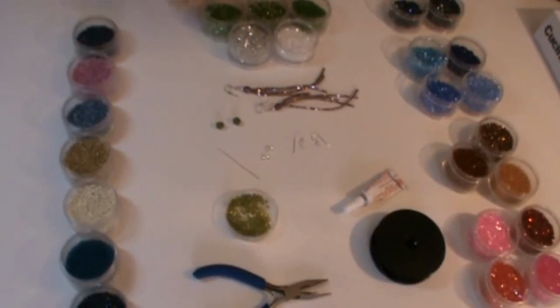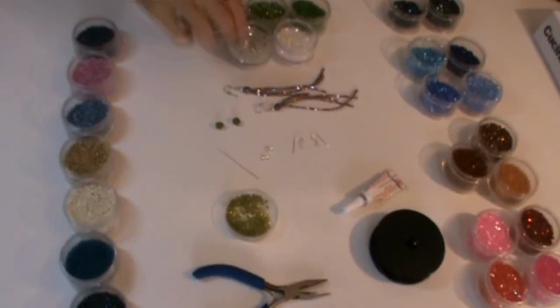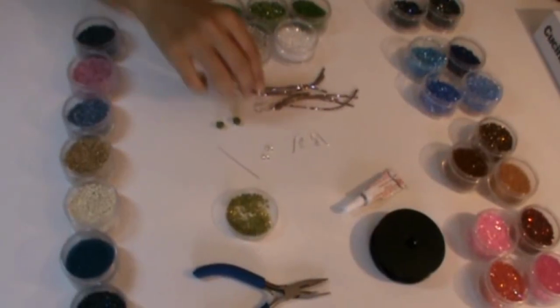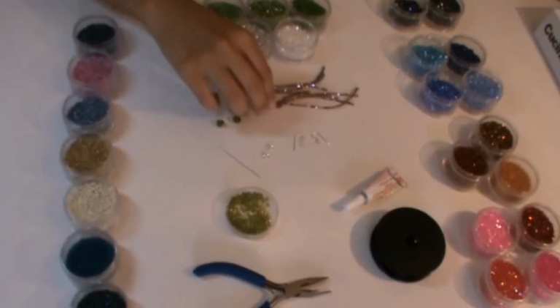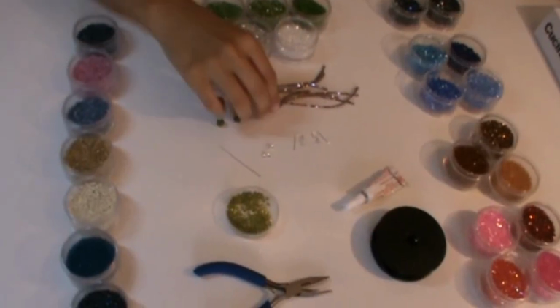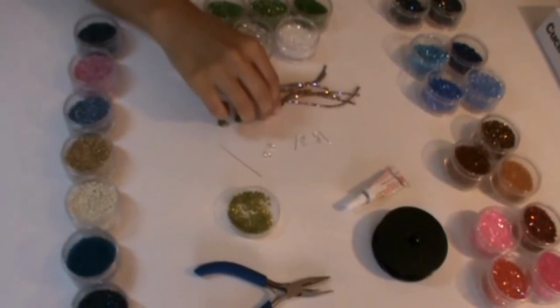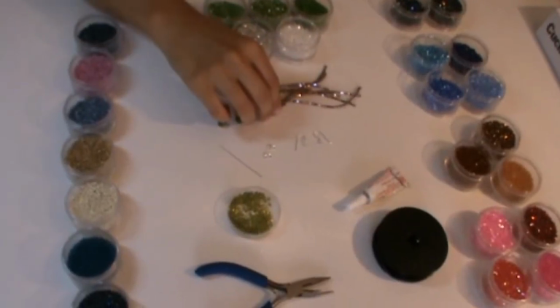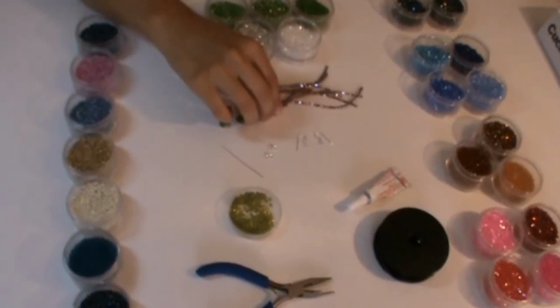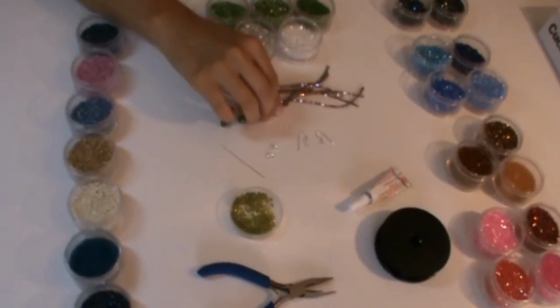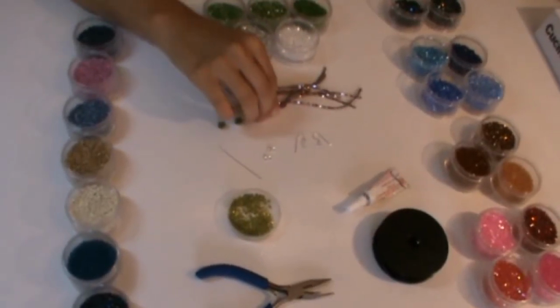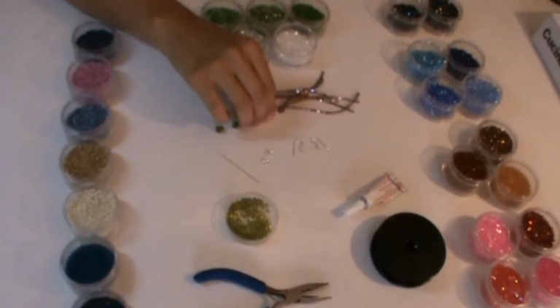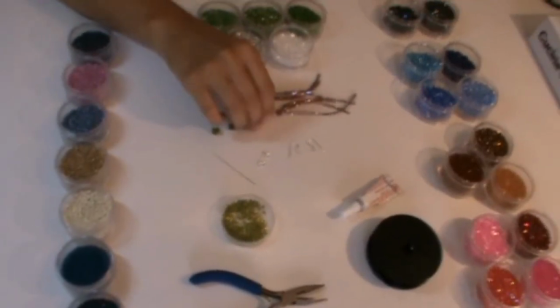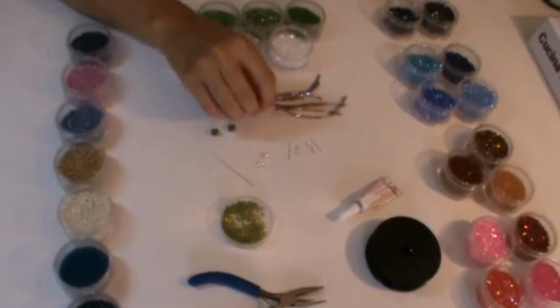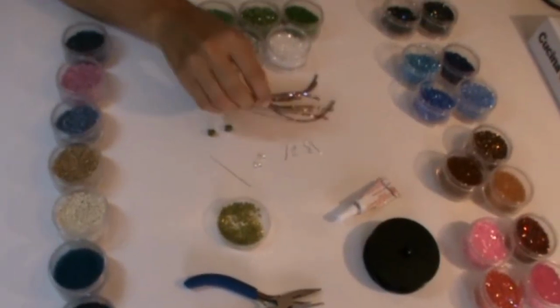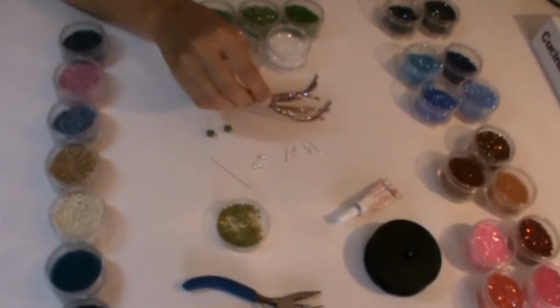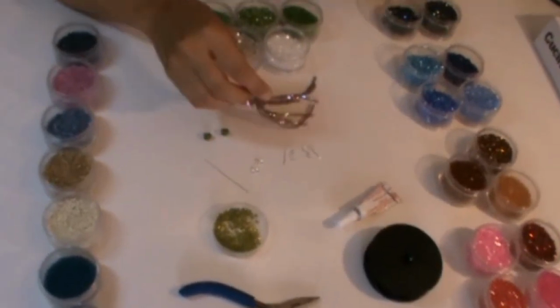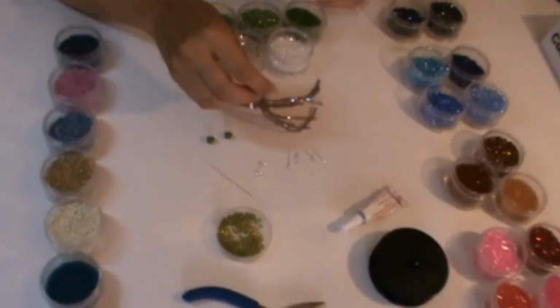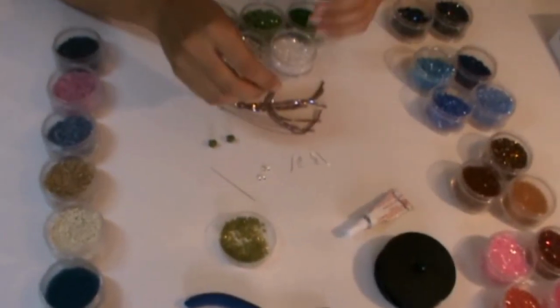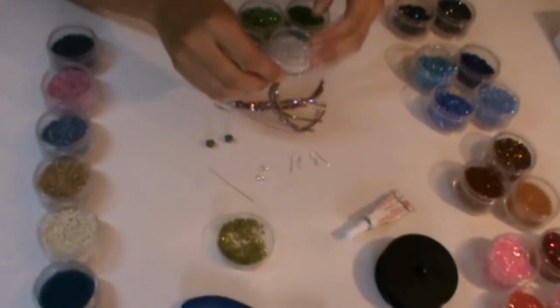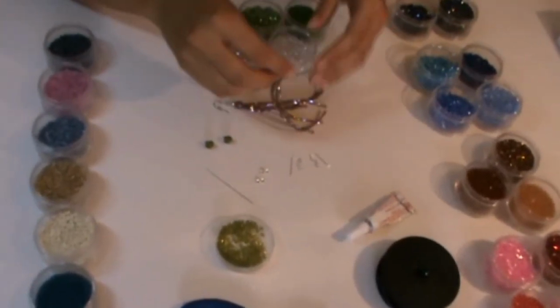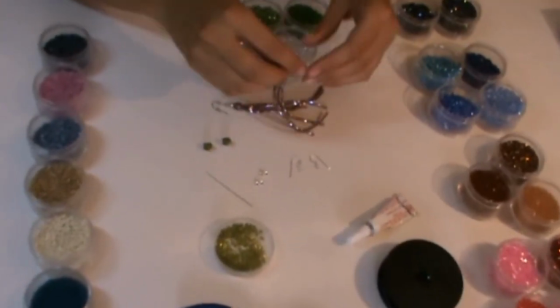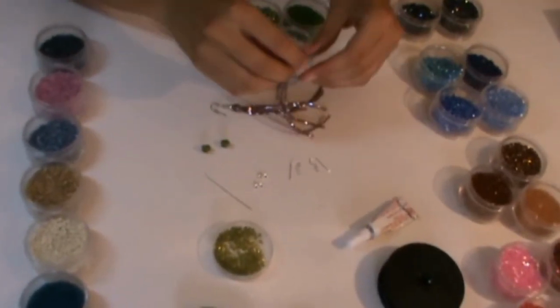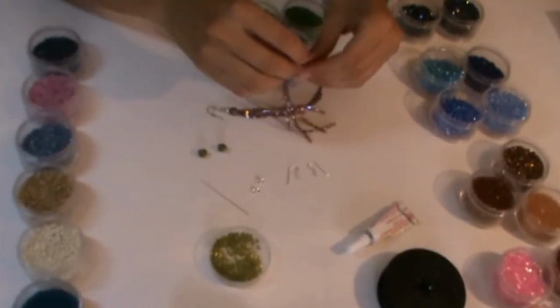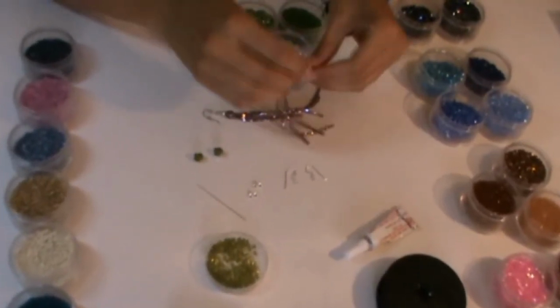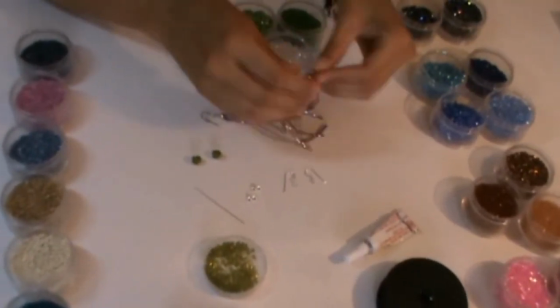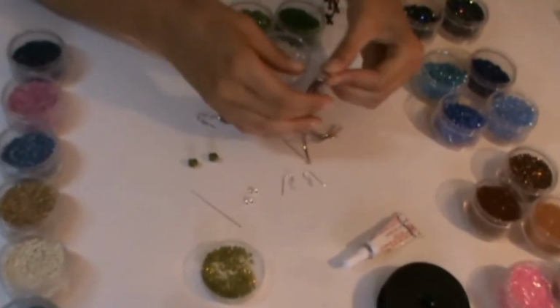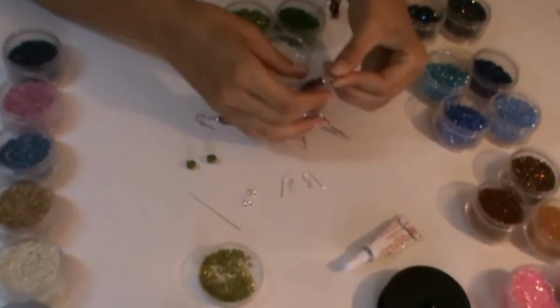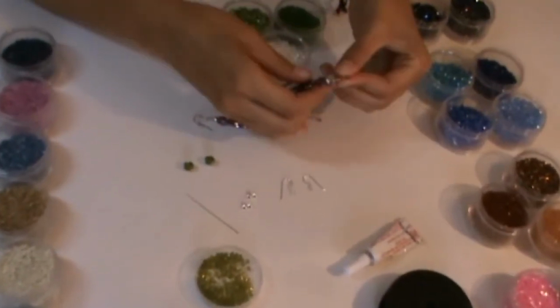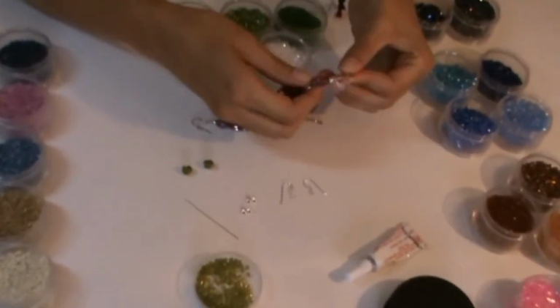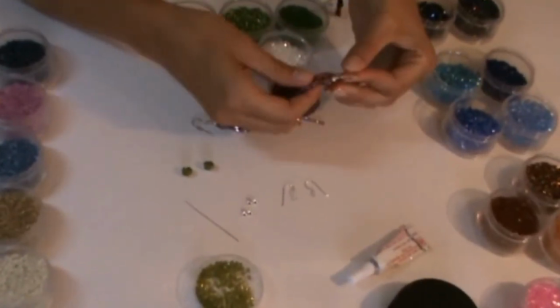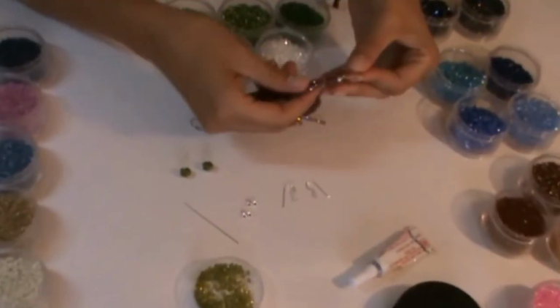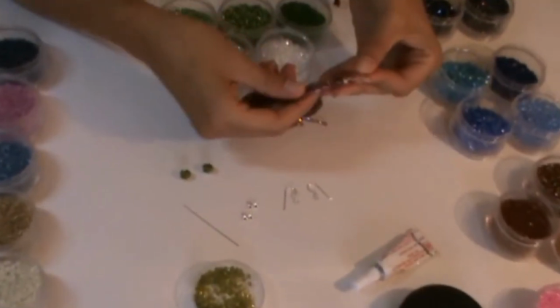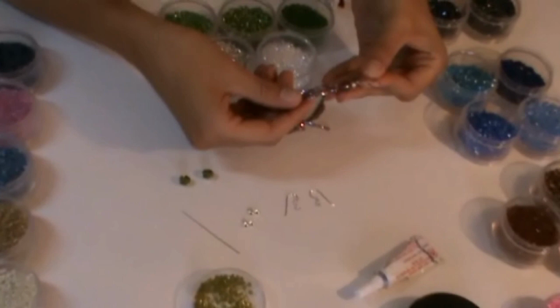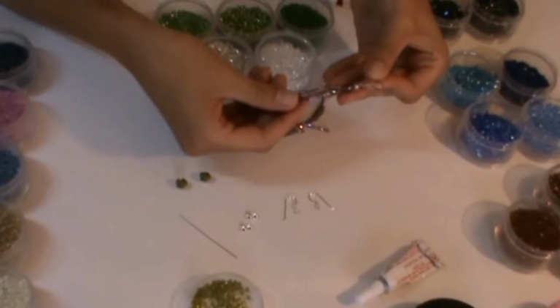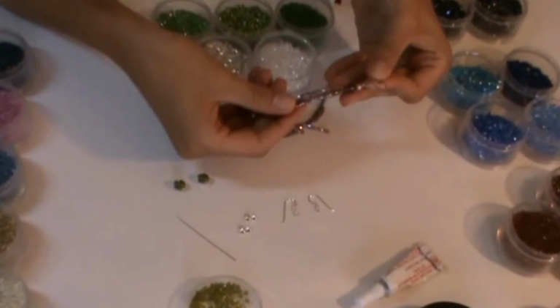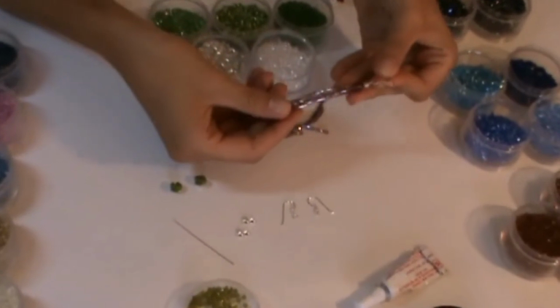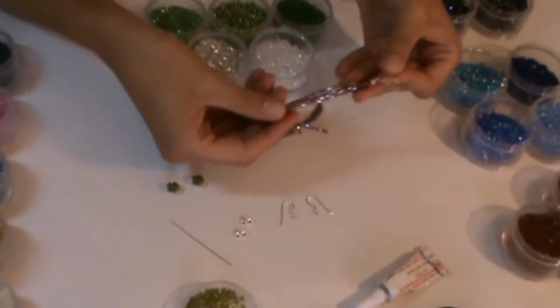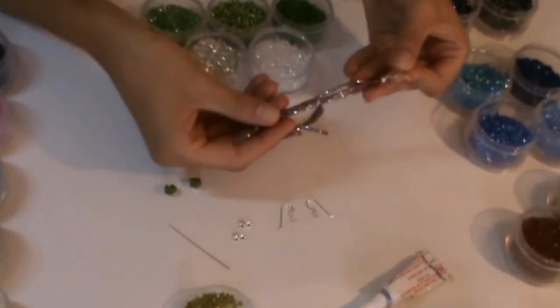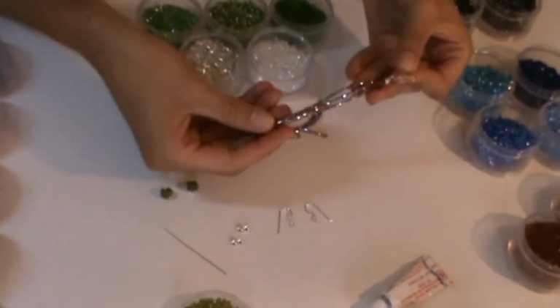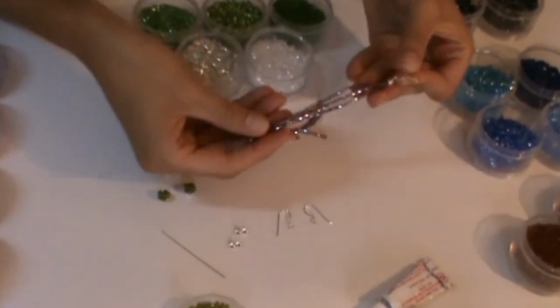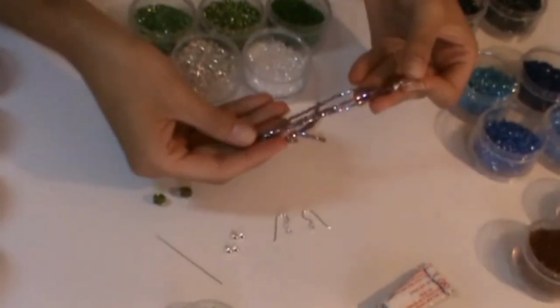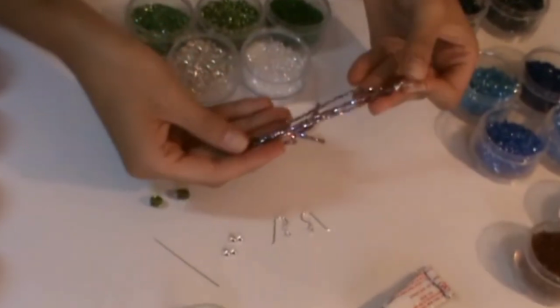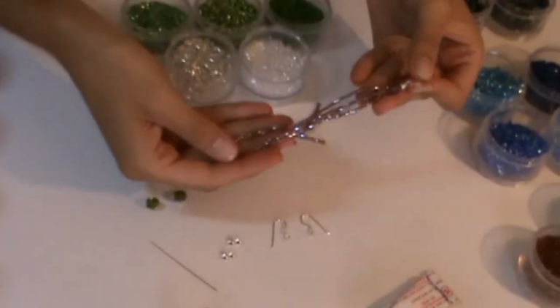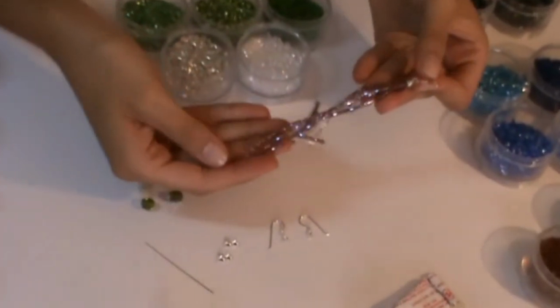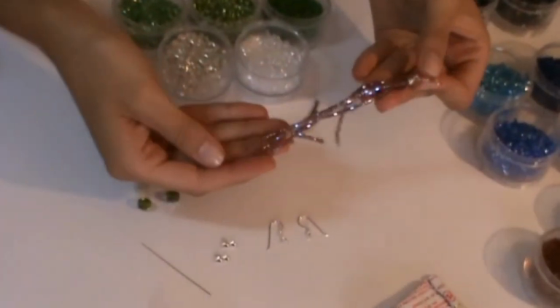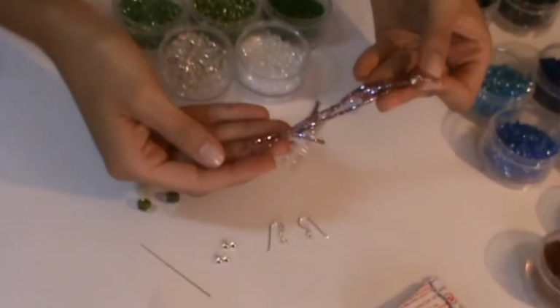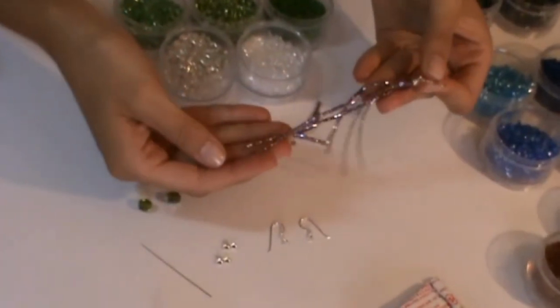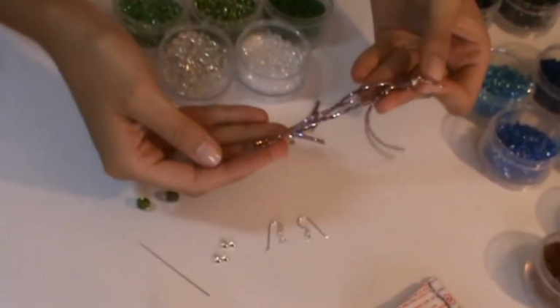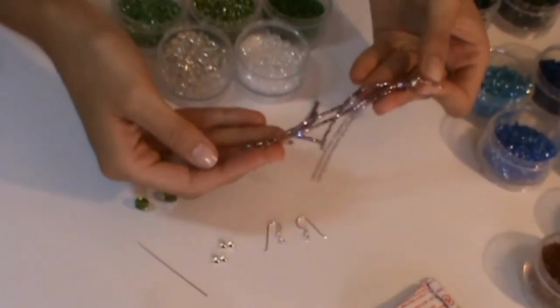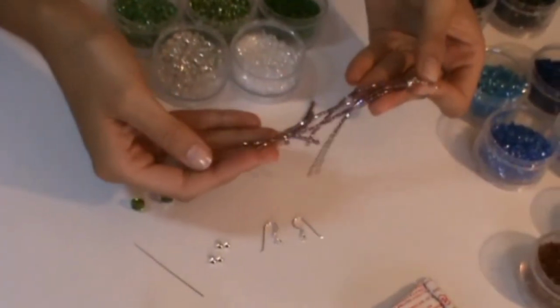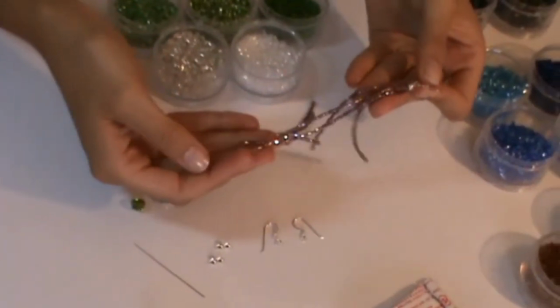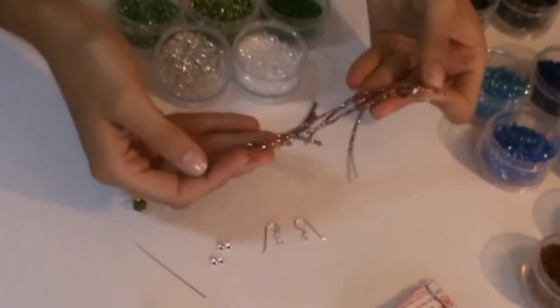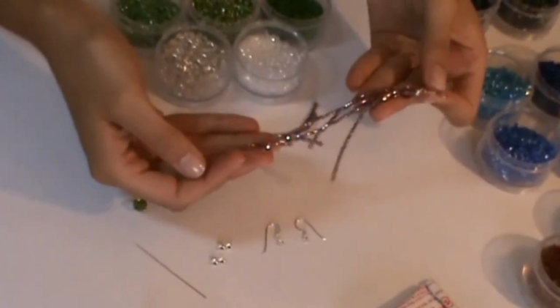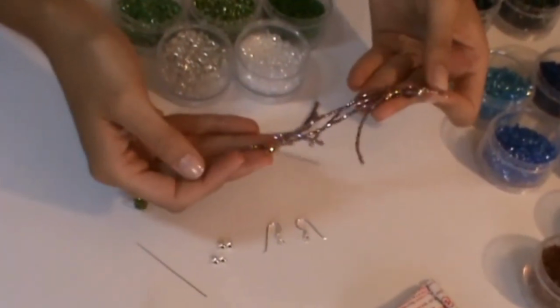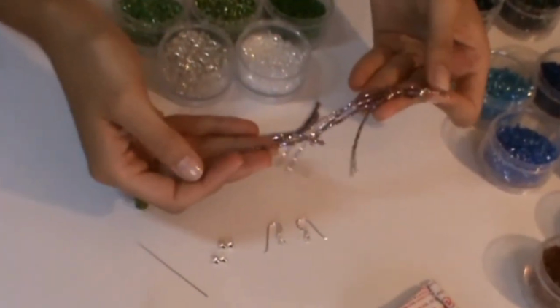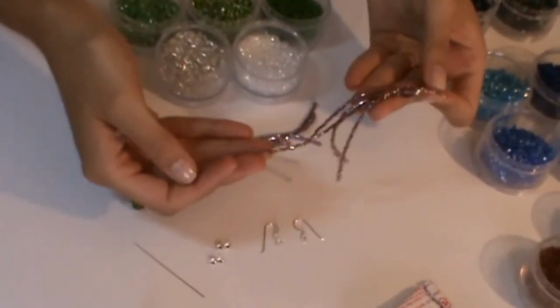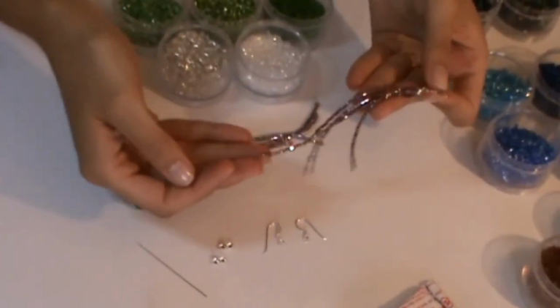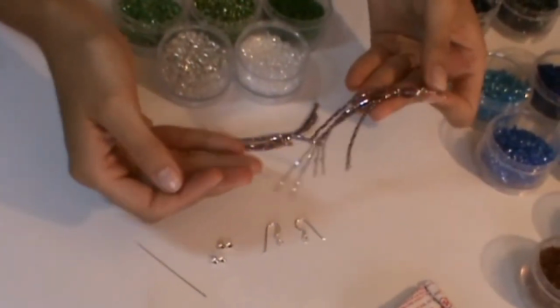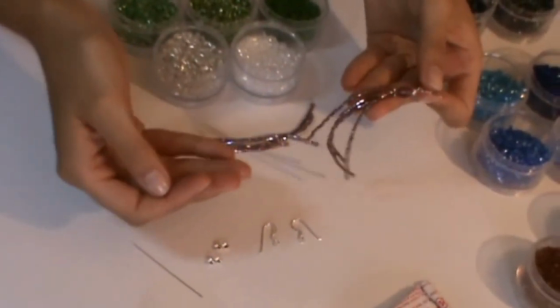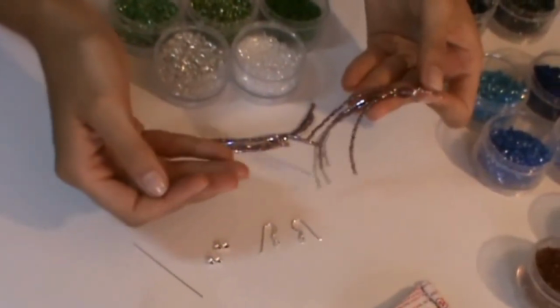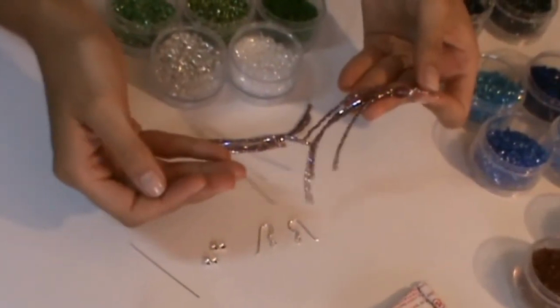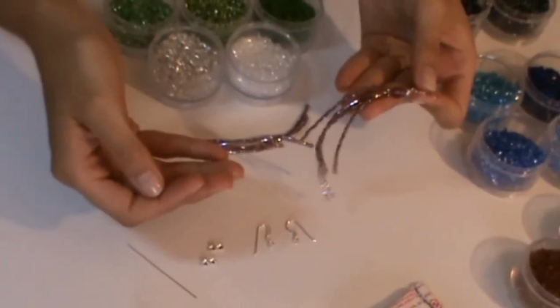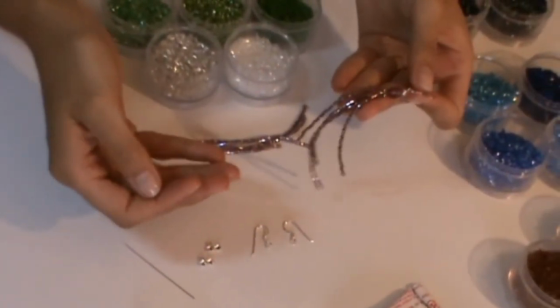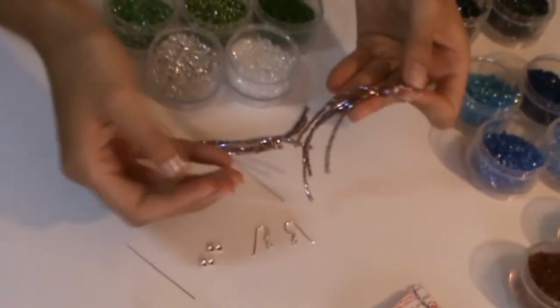Hello everybody! Today we are going to learn how to make beautiful horse tail earrings.